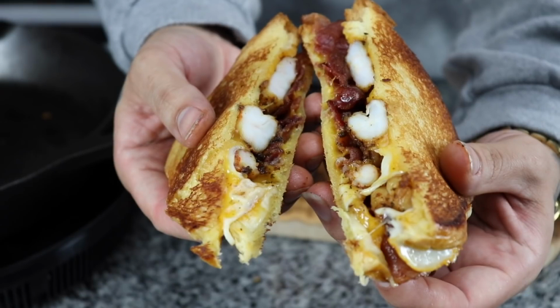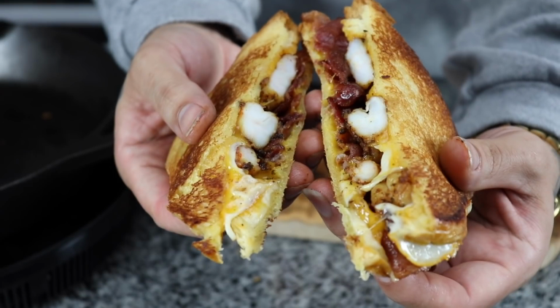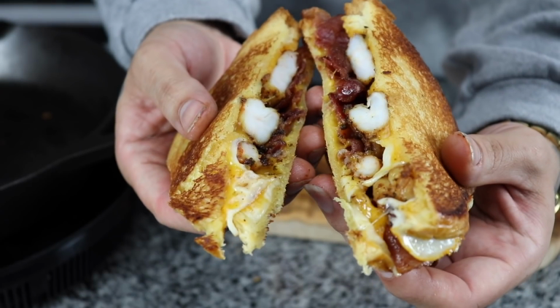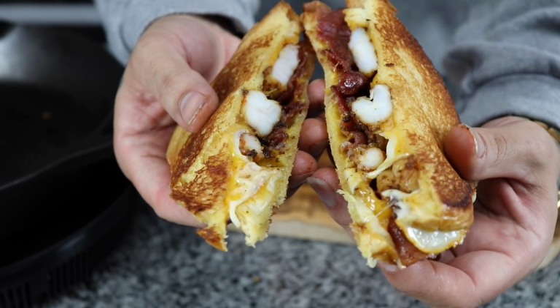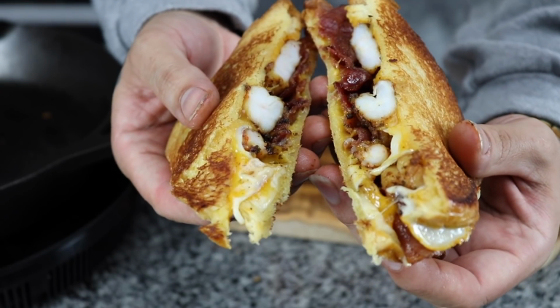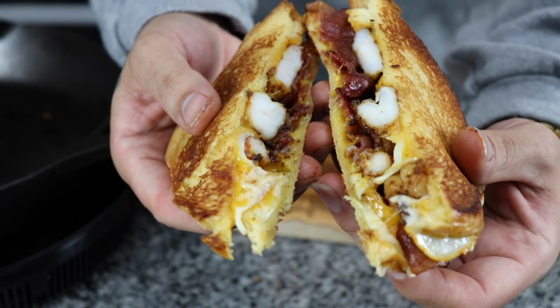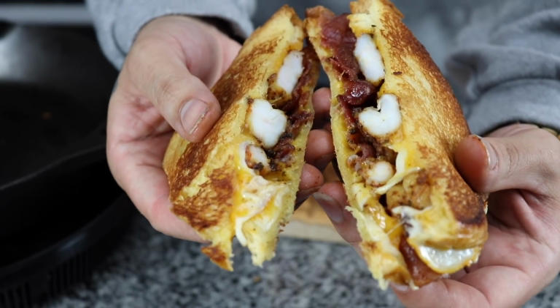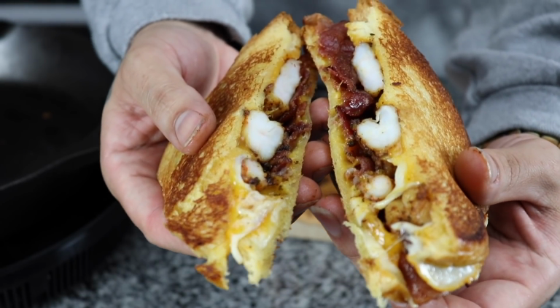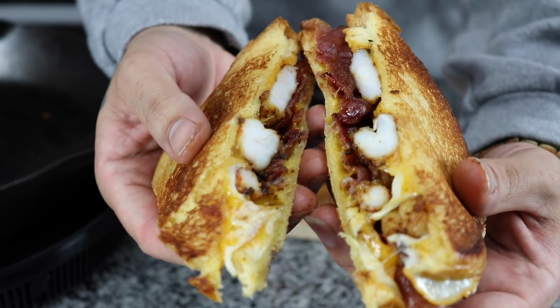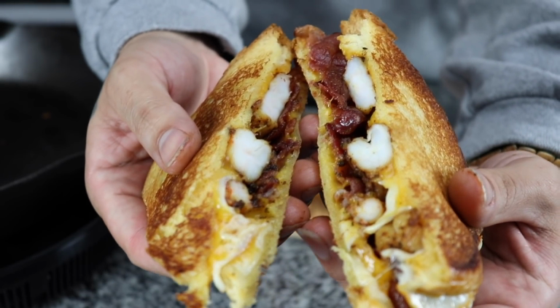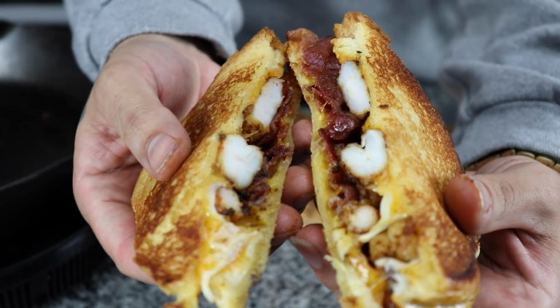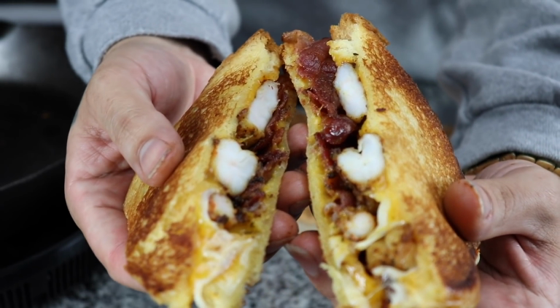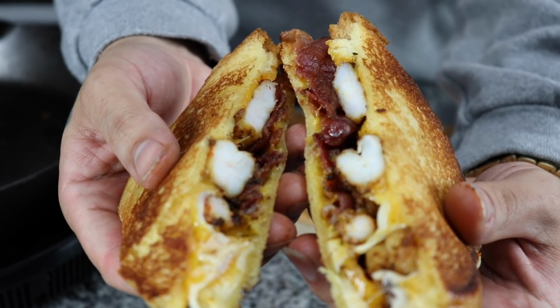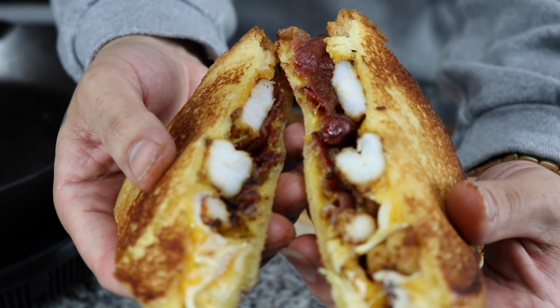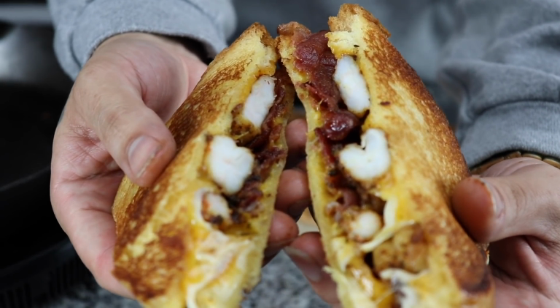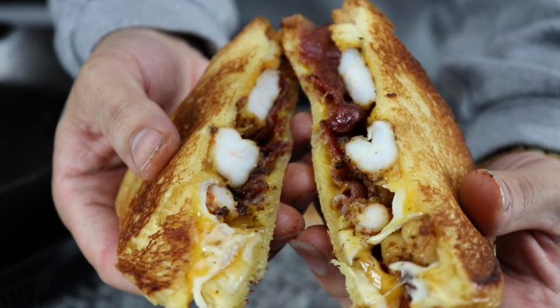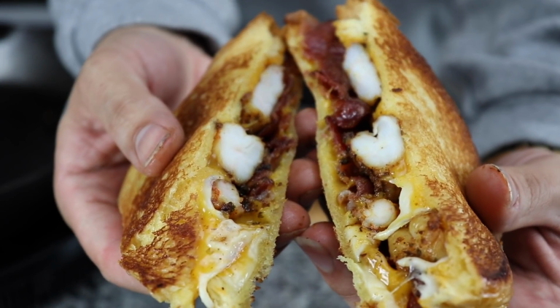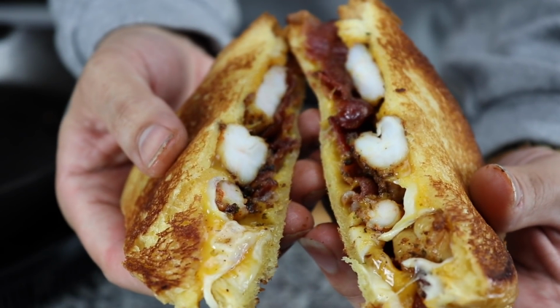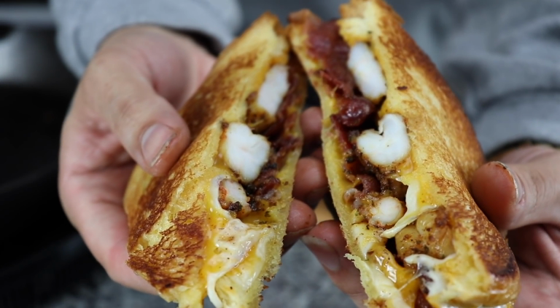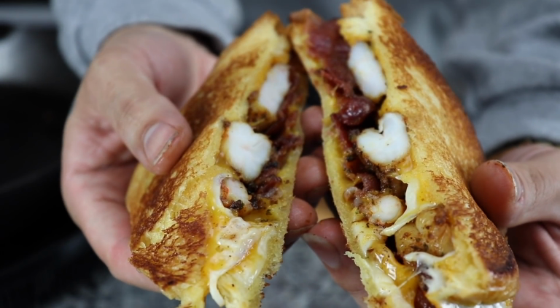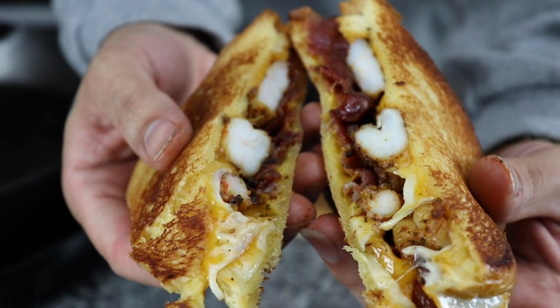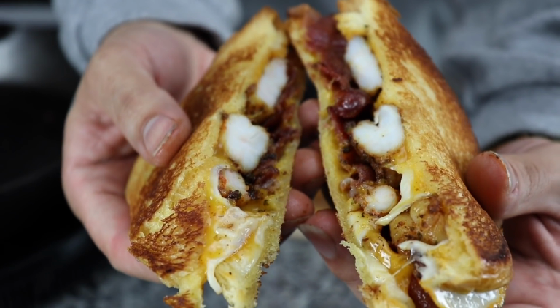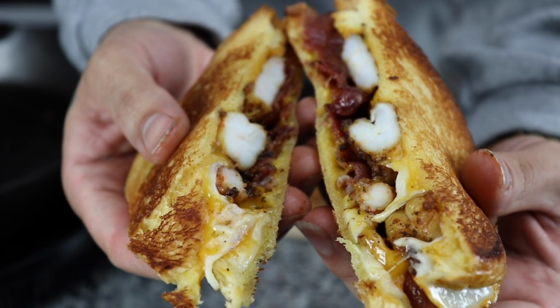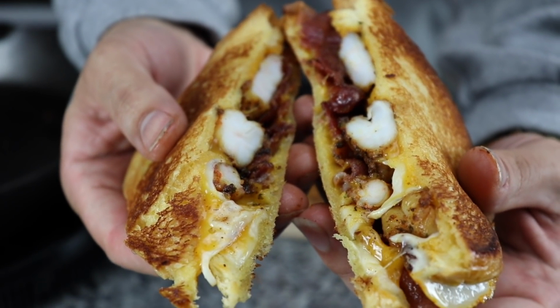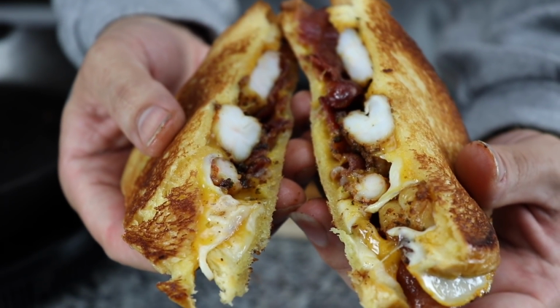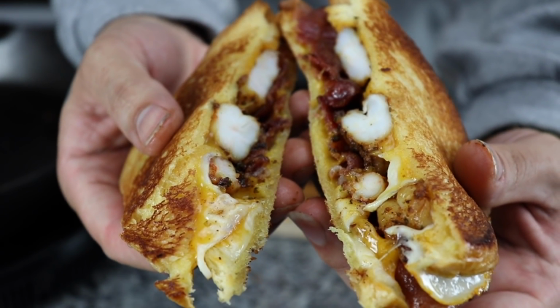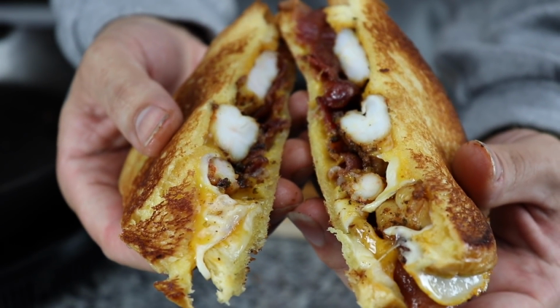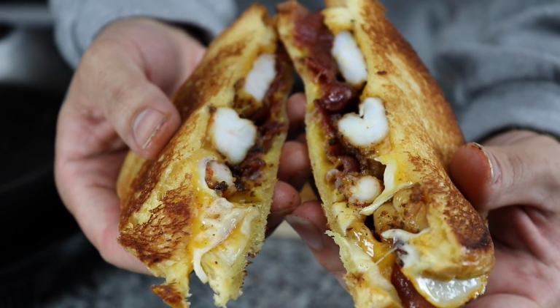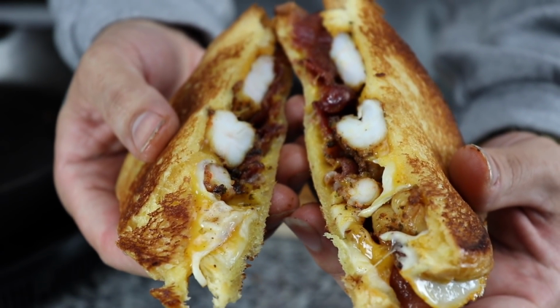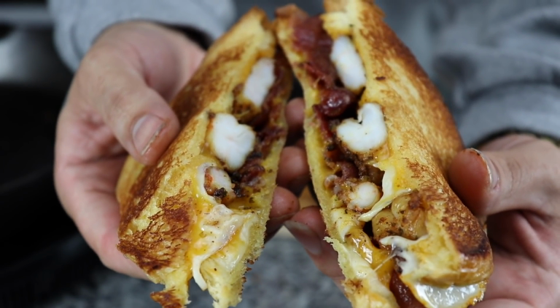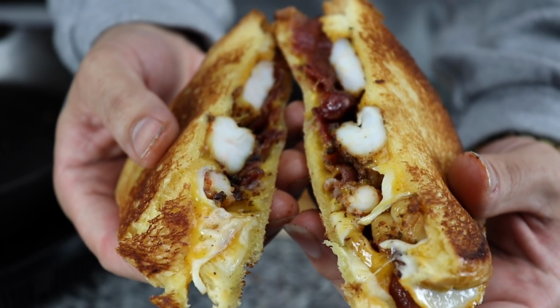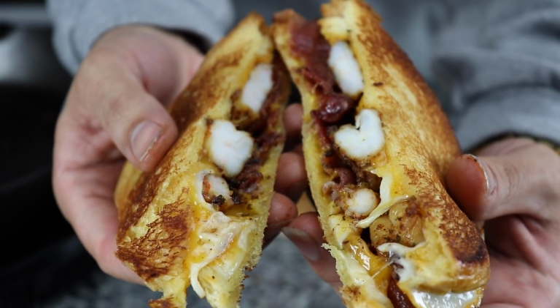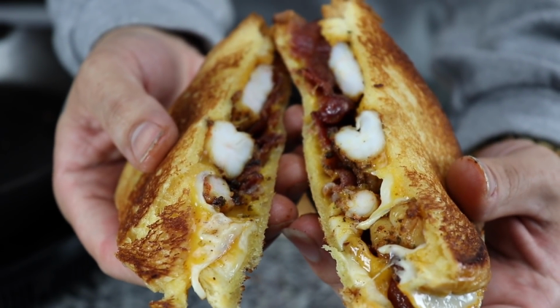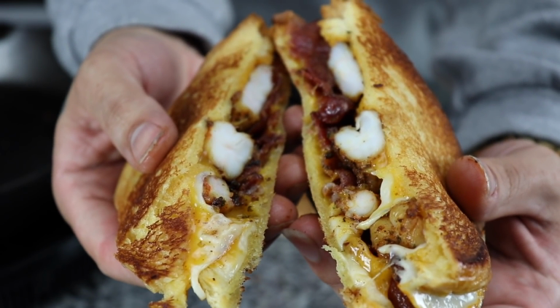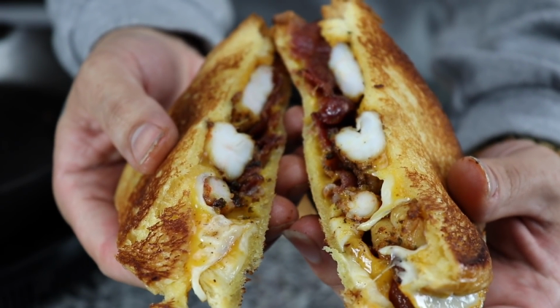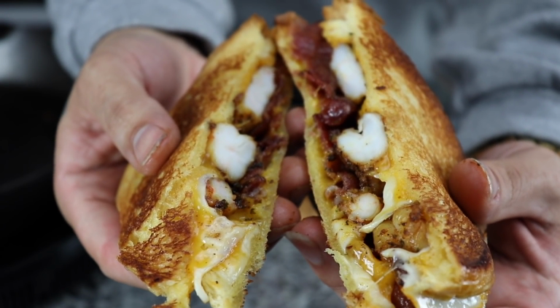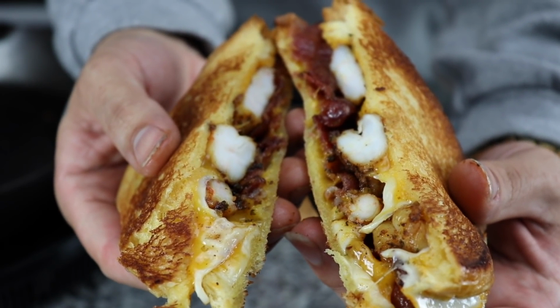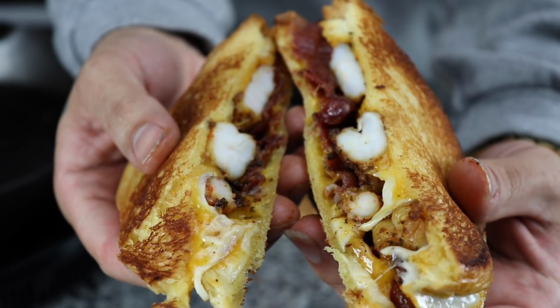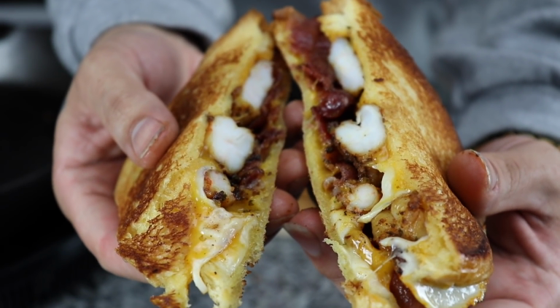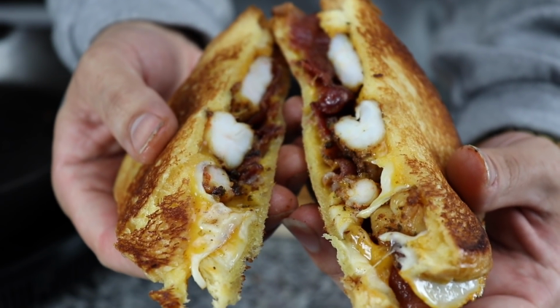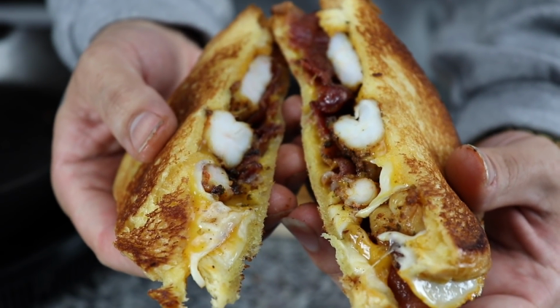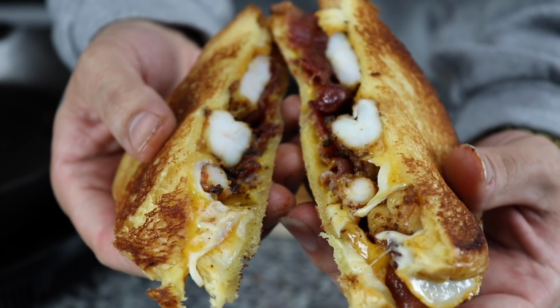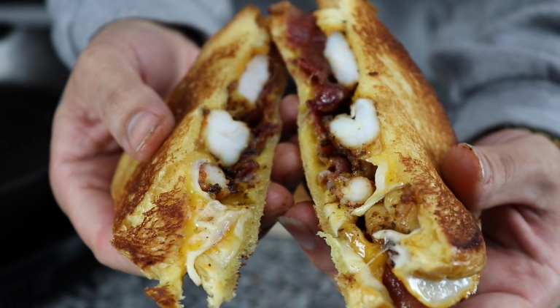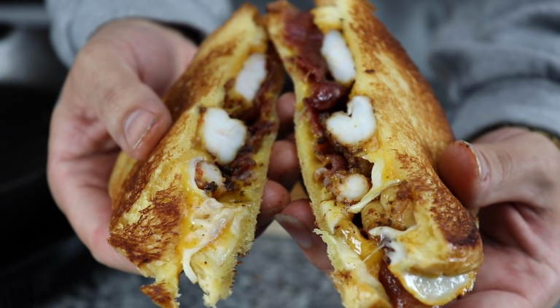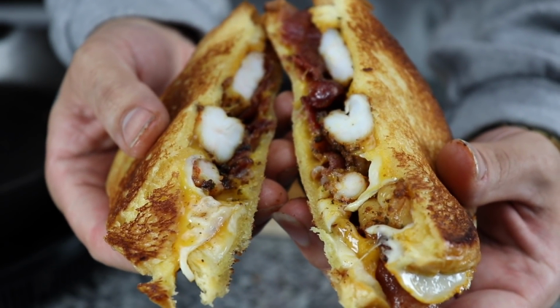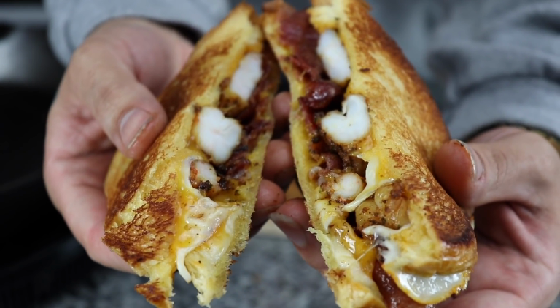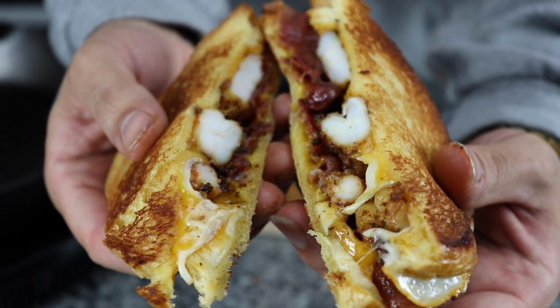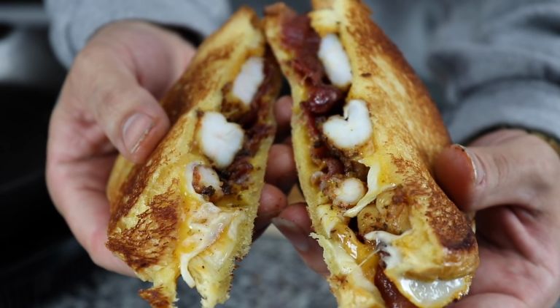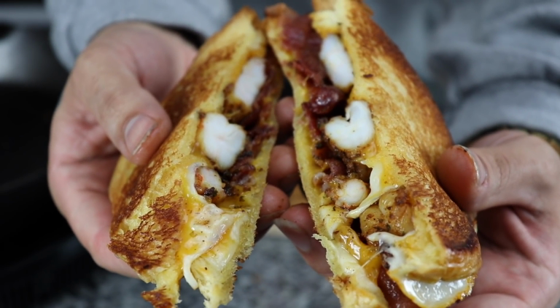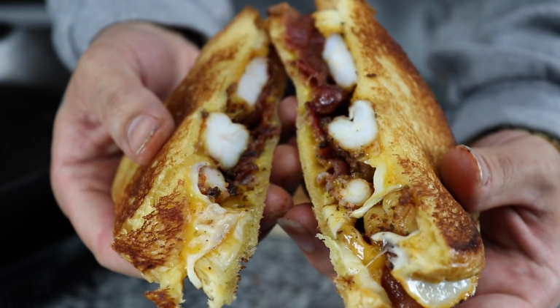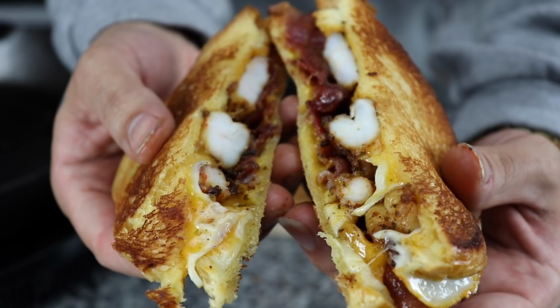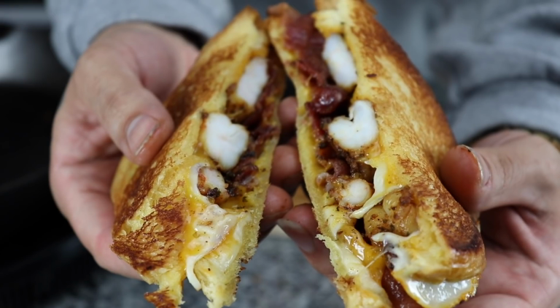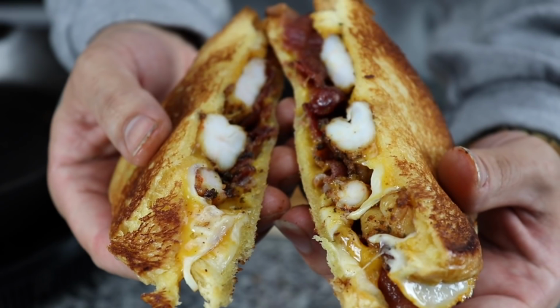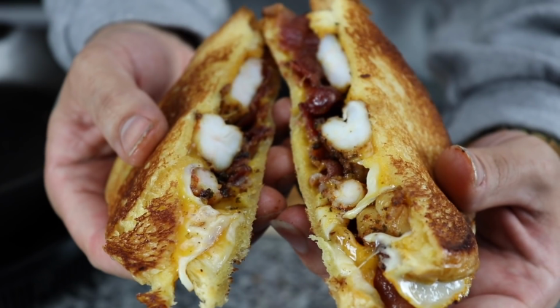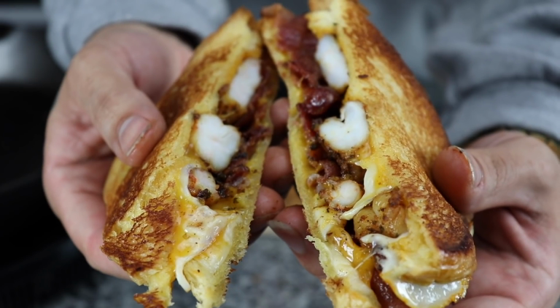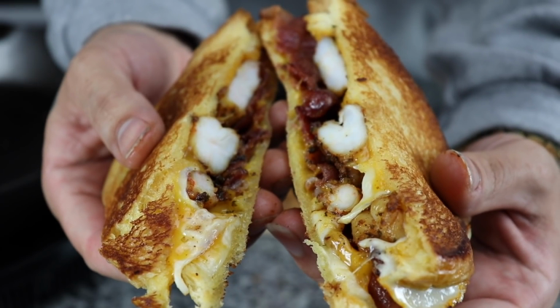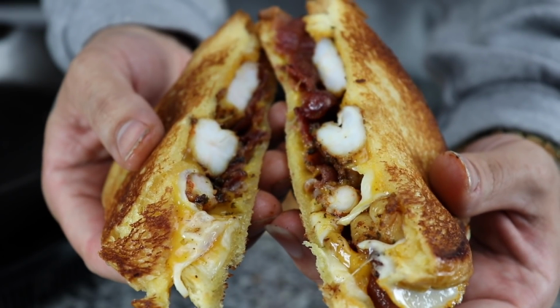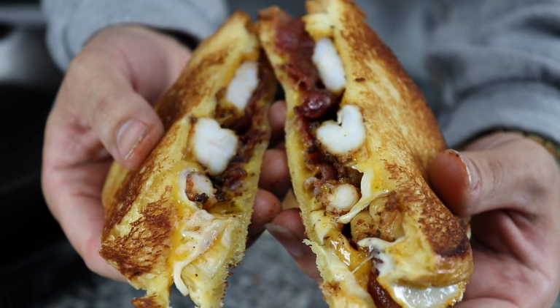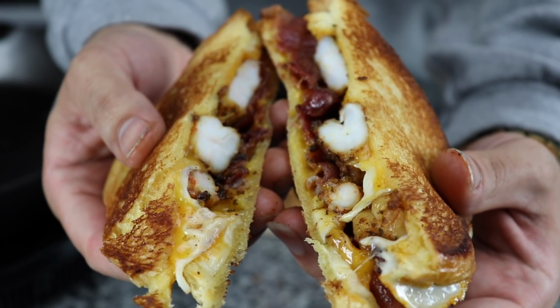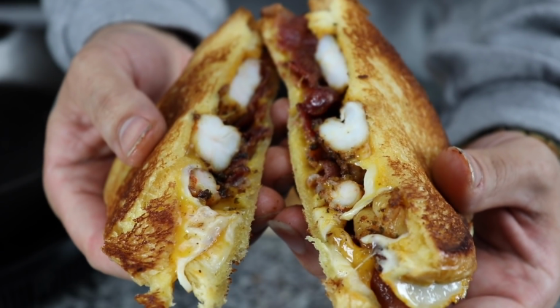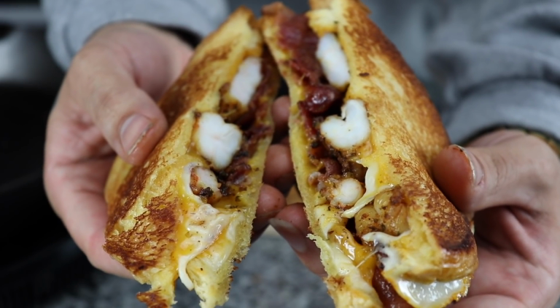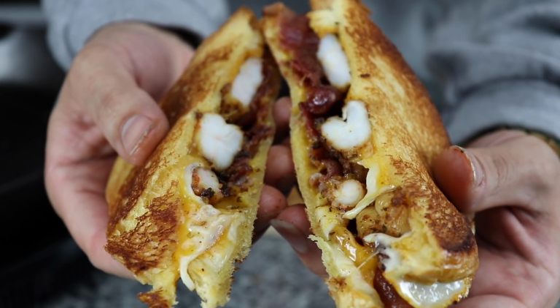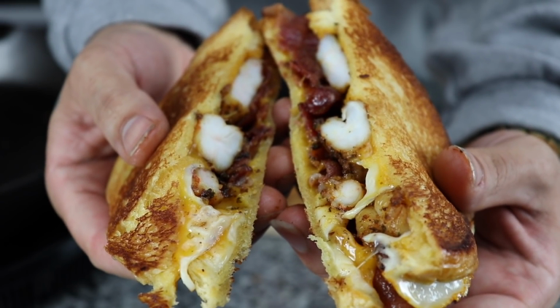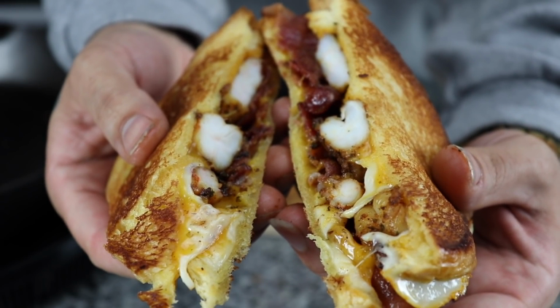You want to eat this right through the camera, don't you? I know you want to eat this right through the camera. But you can't.